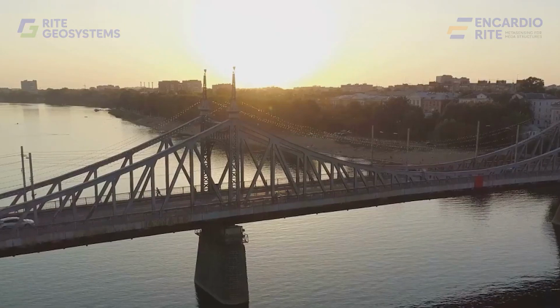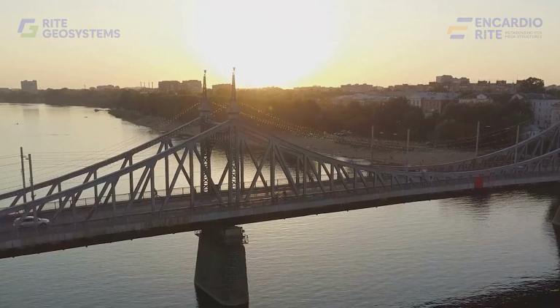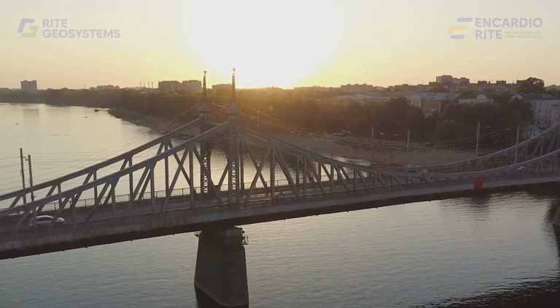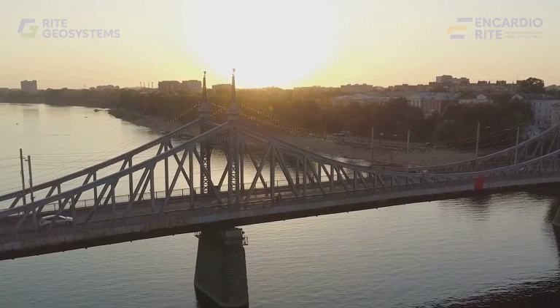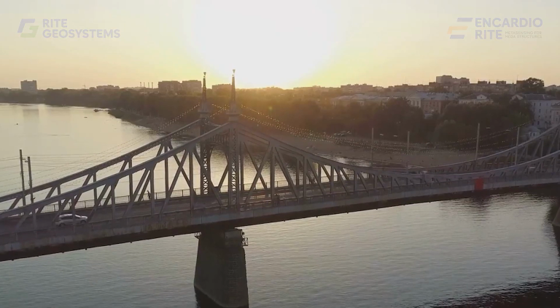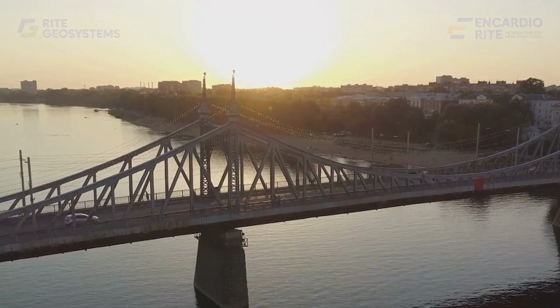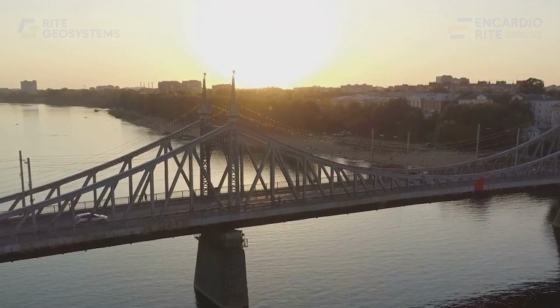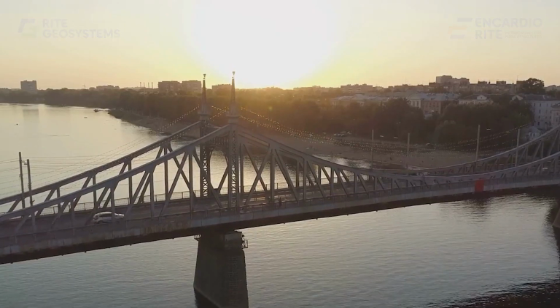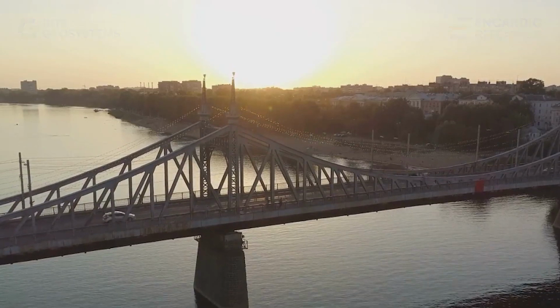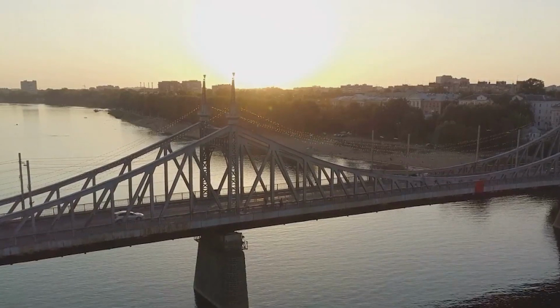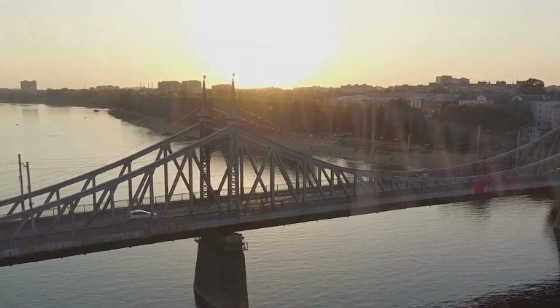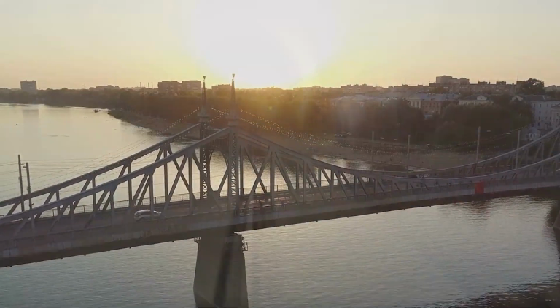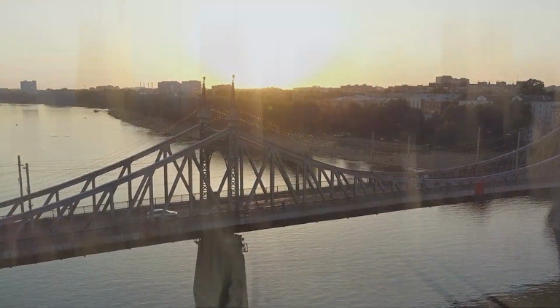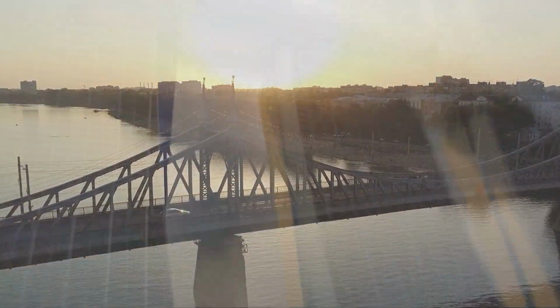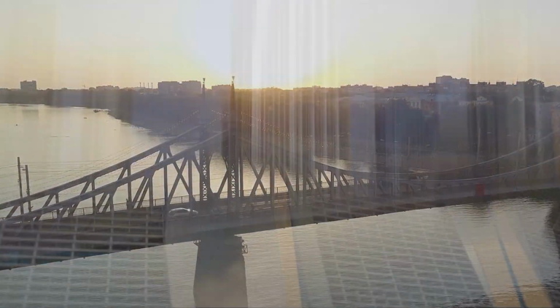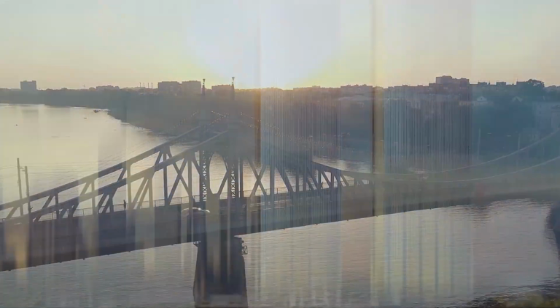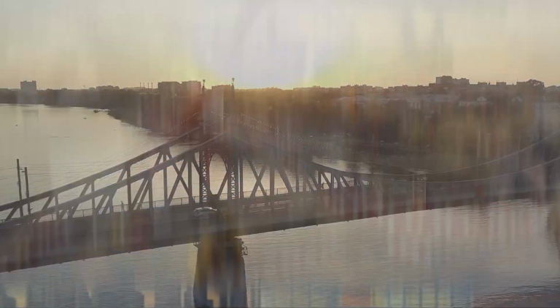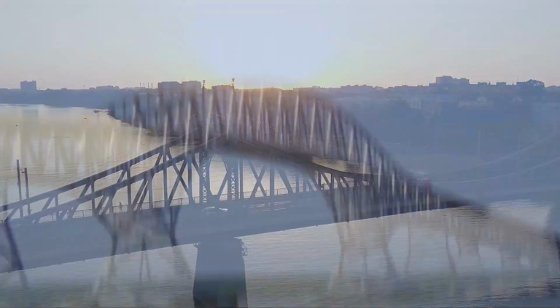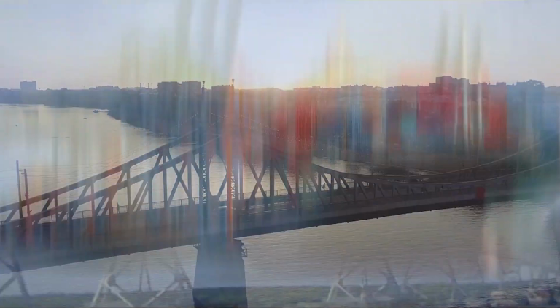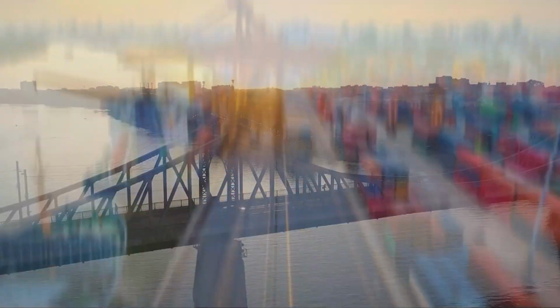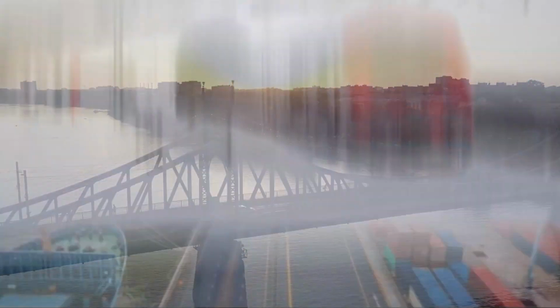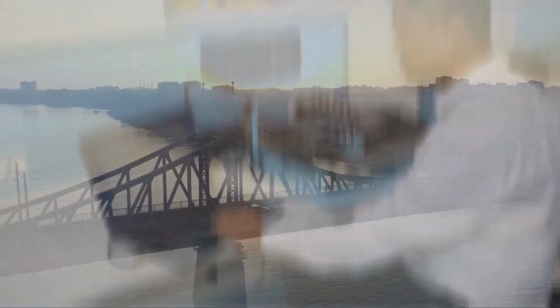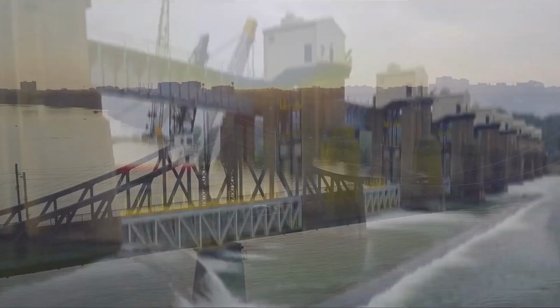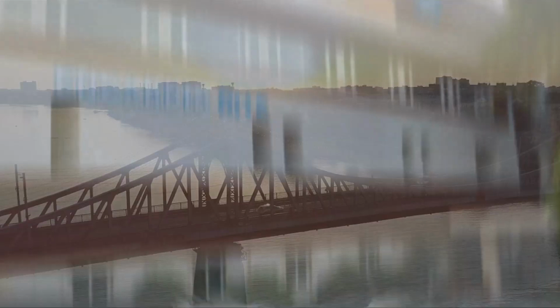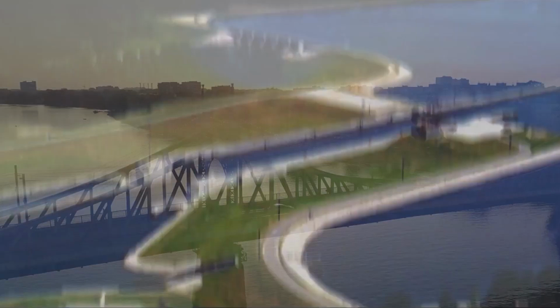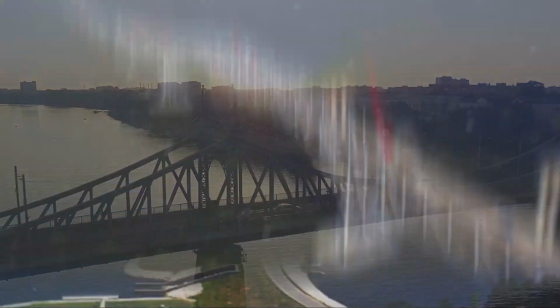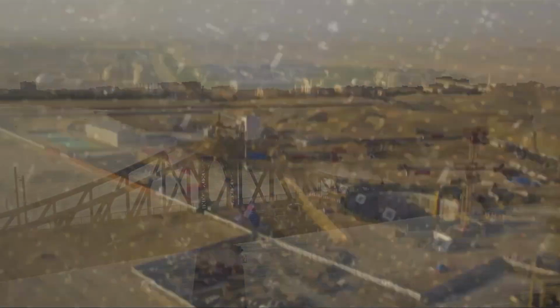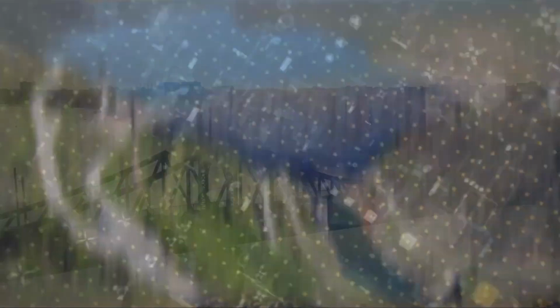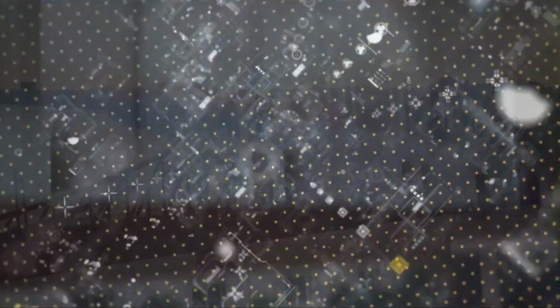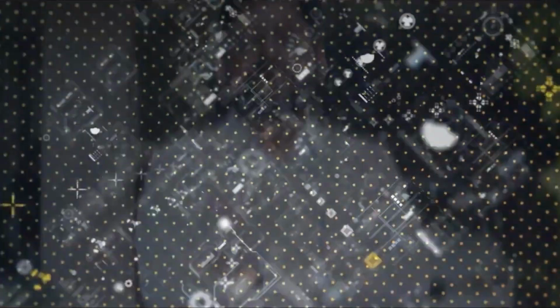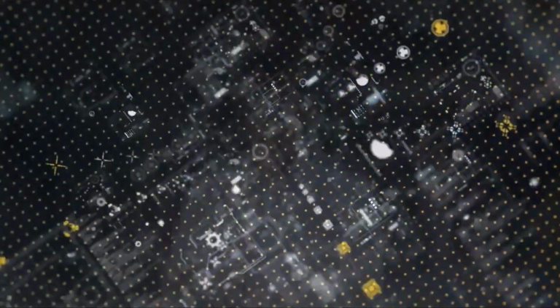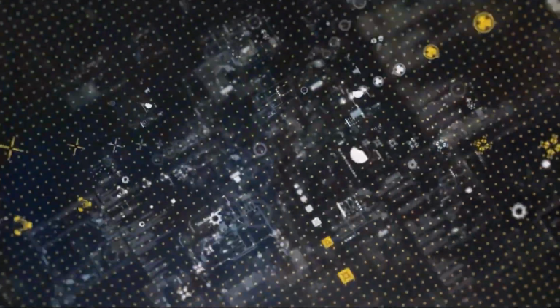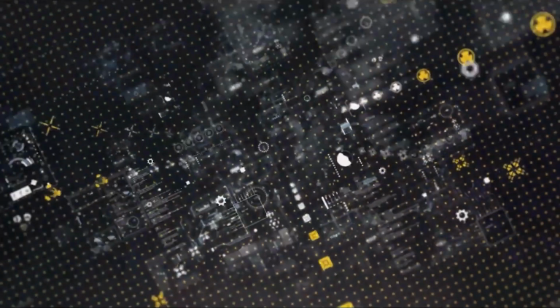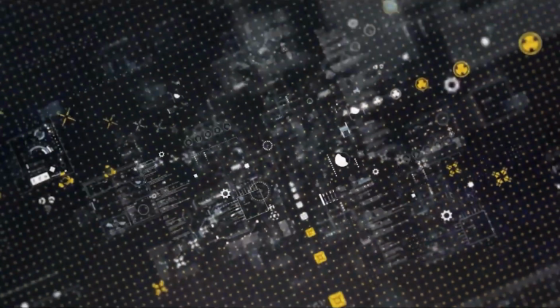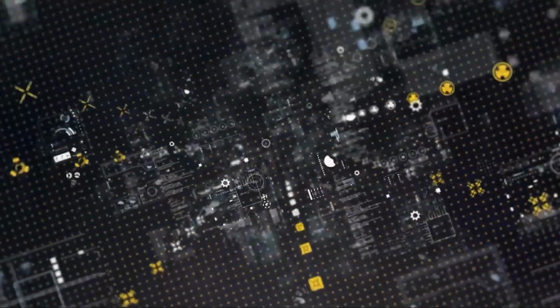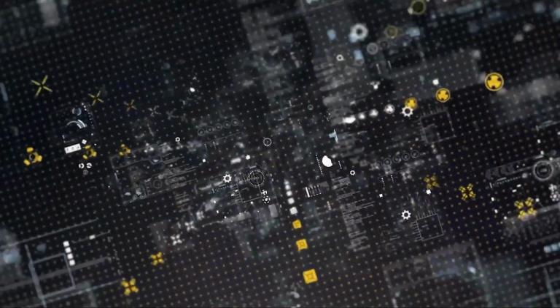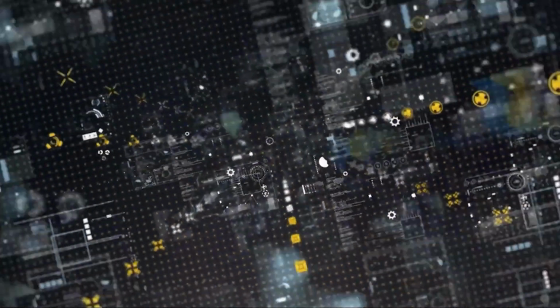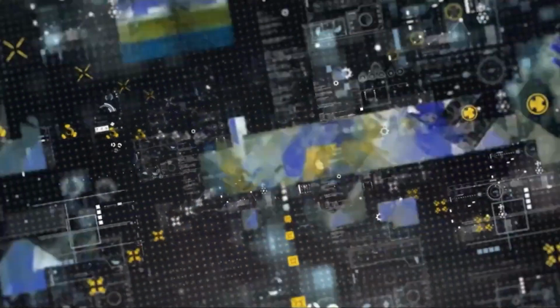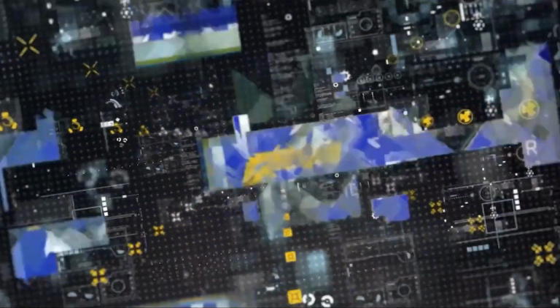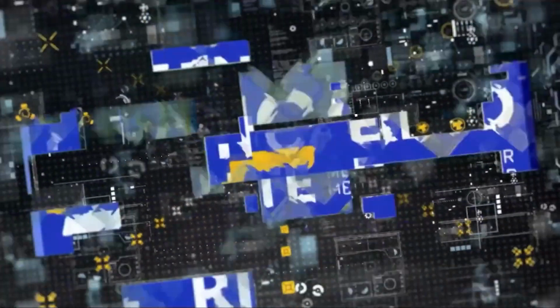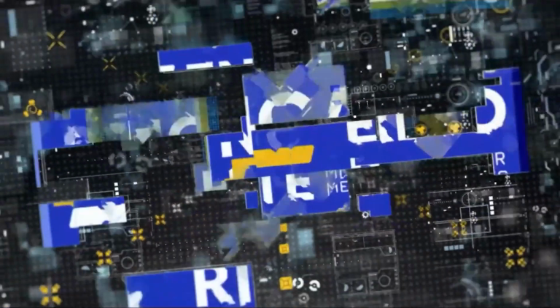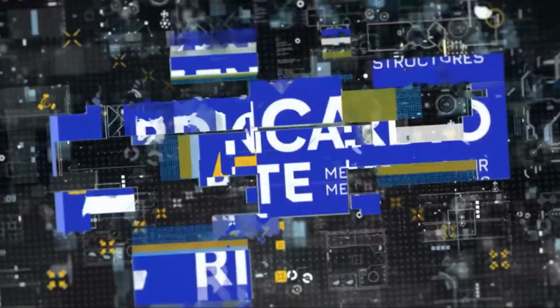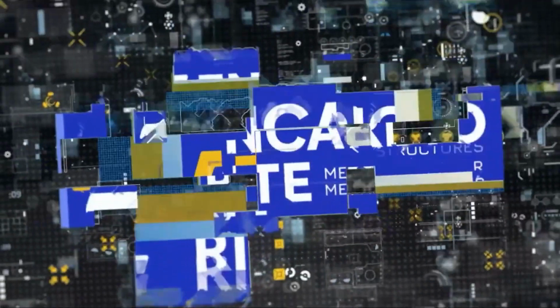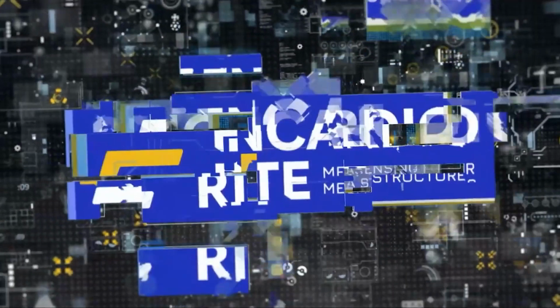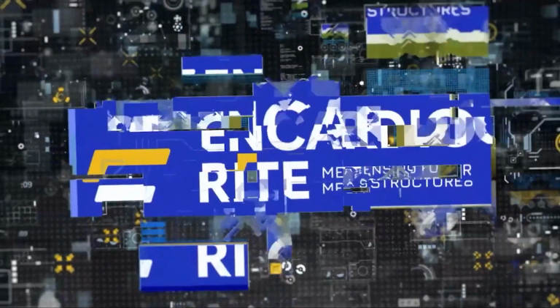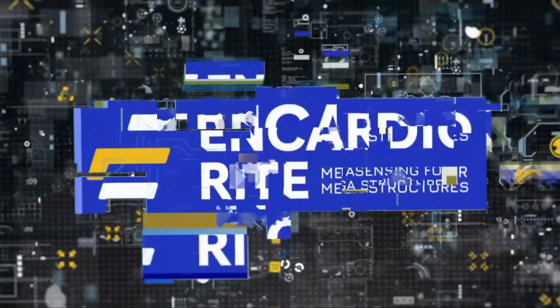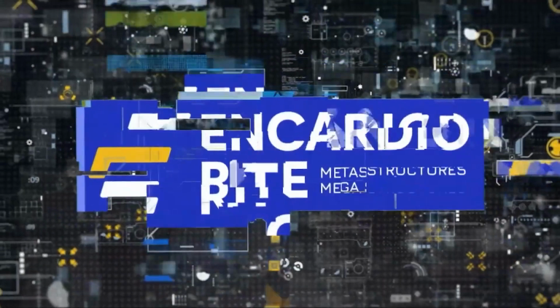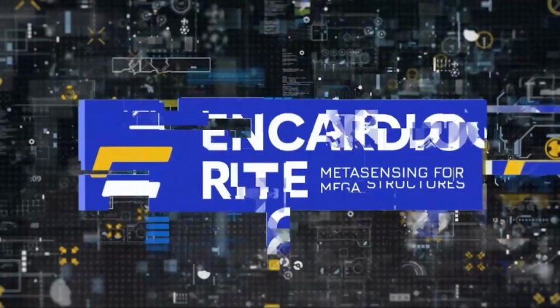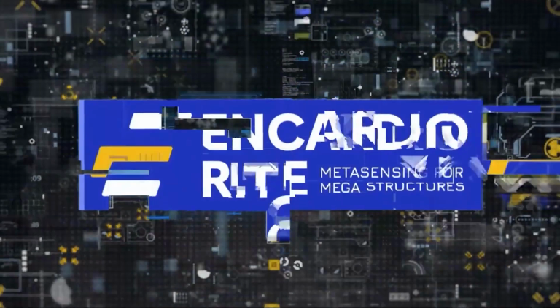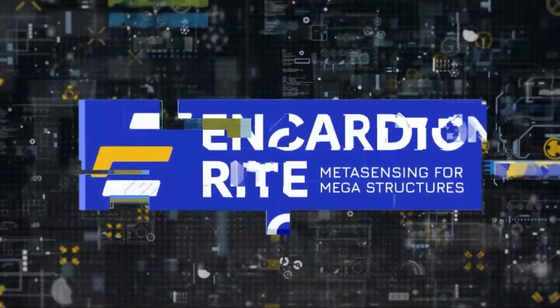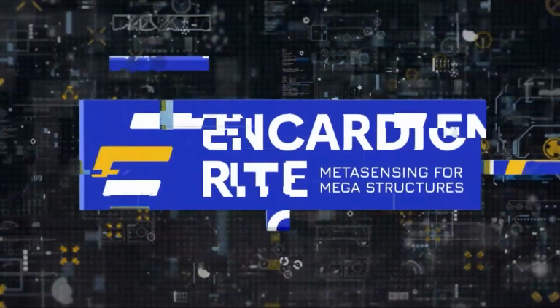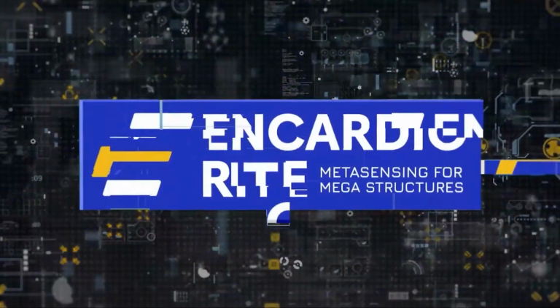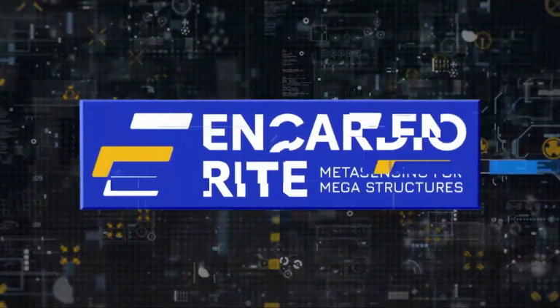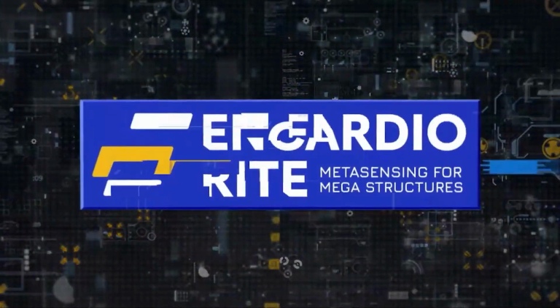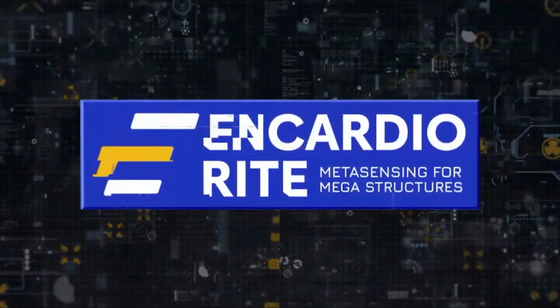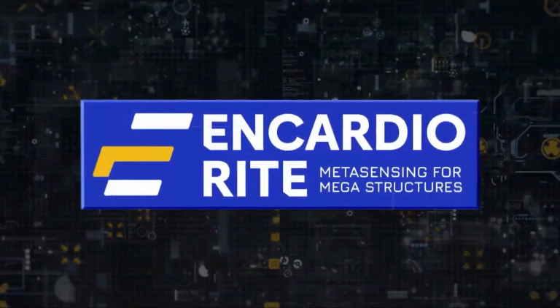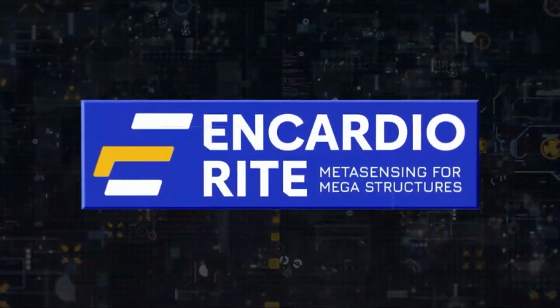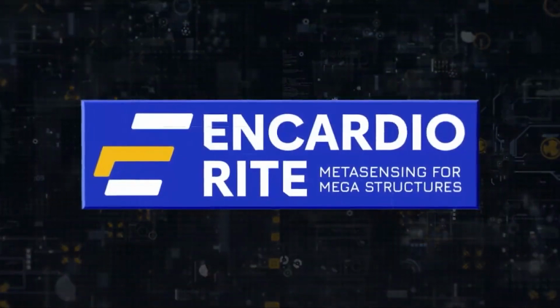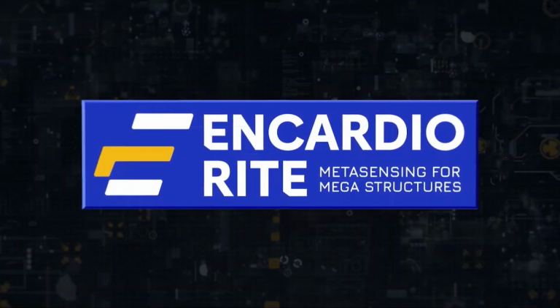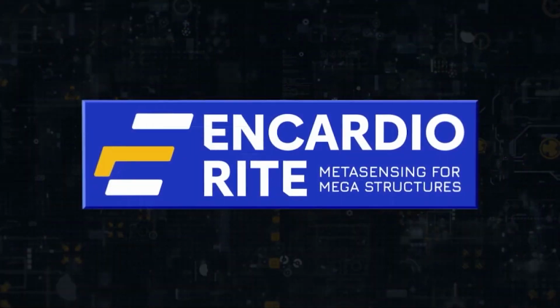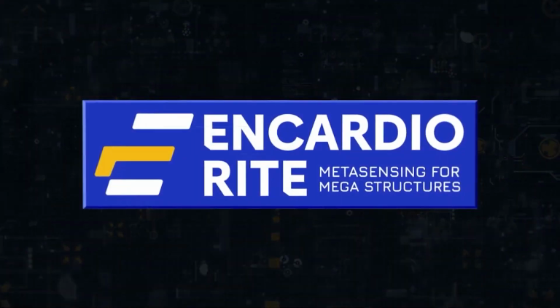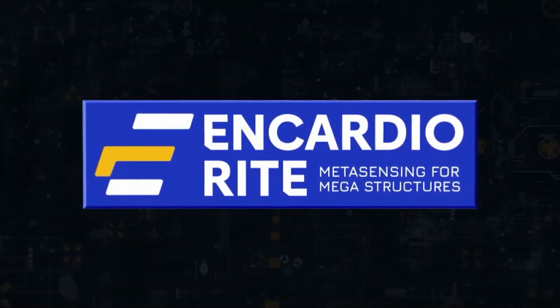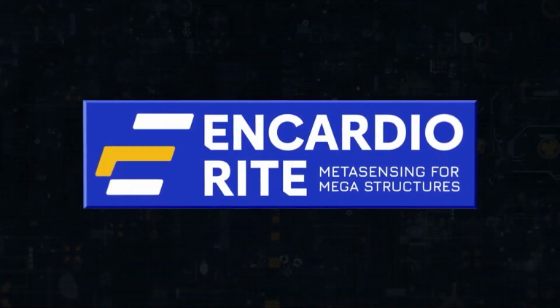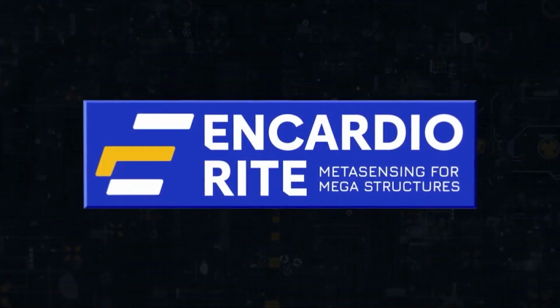Within CardioRite, our bridges speak and we listen. MetaSensing for Megastructures.